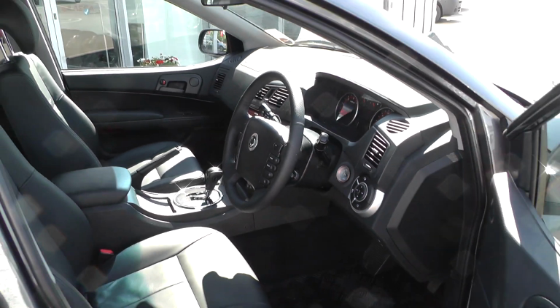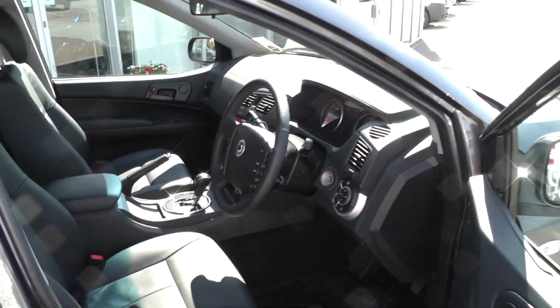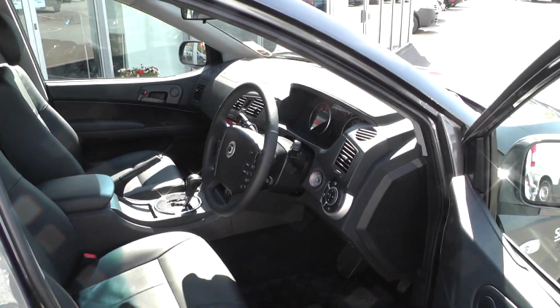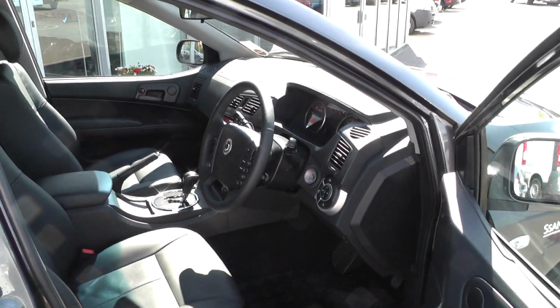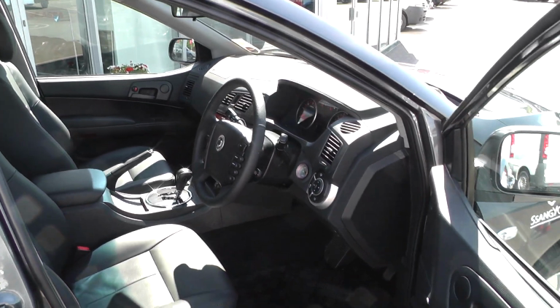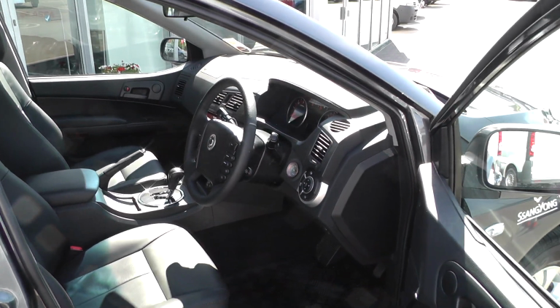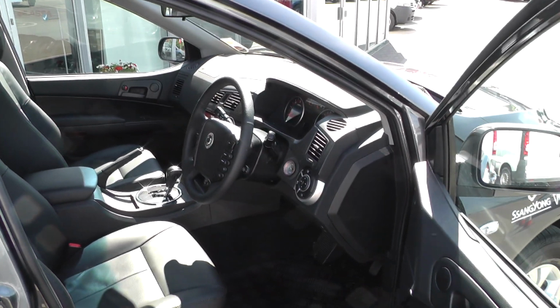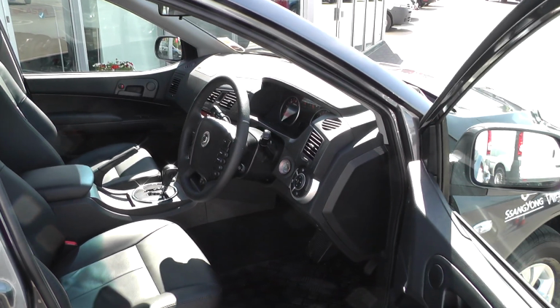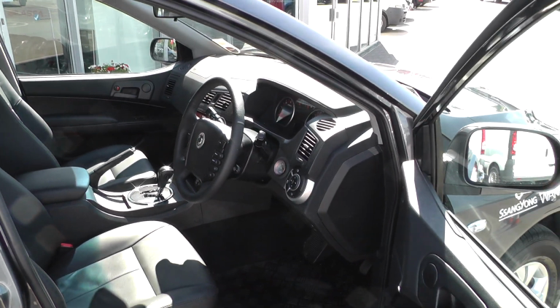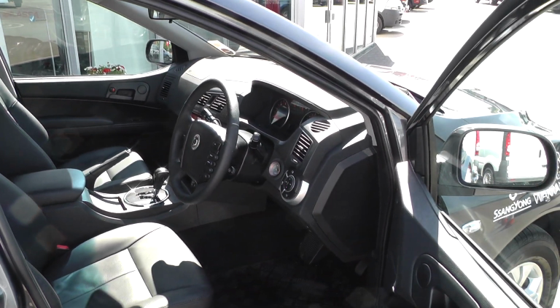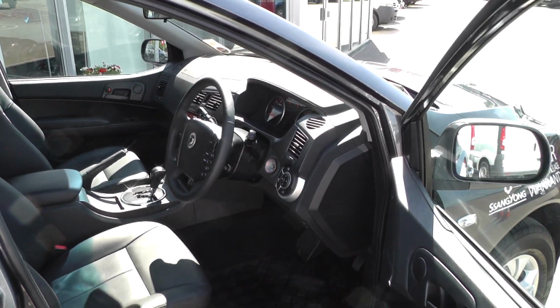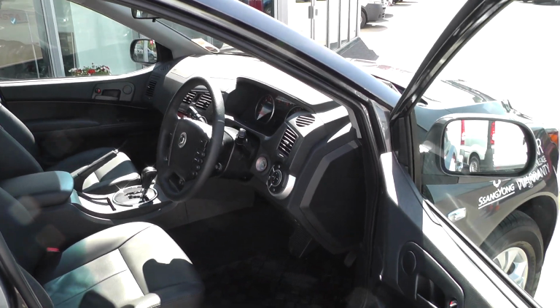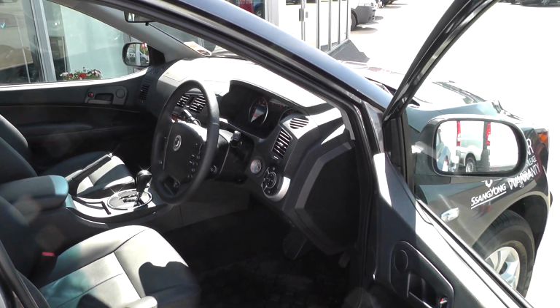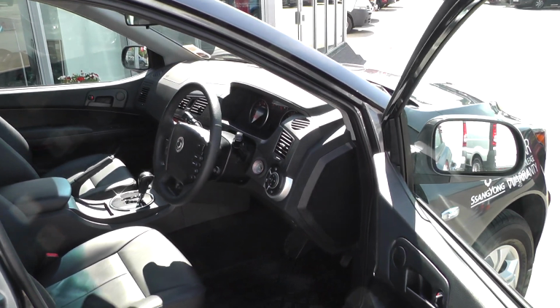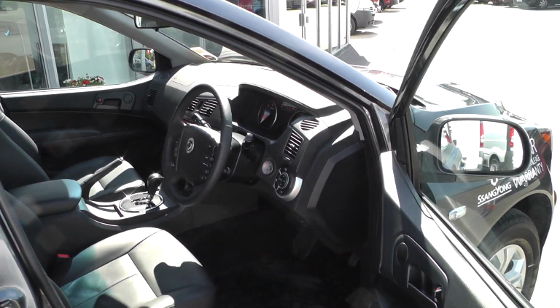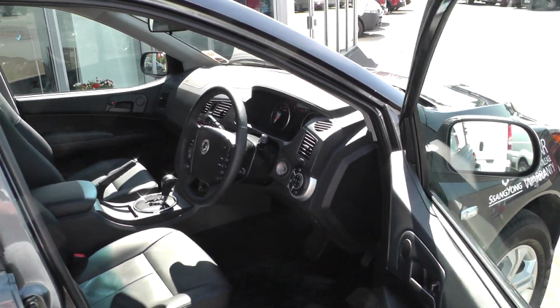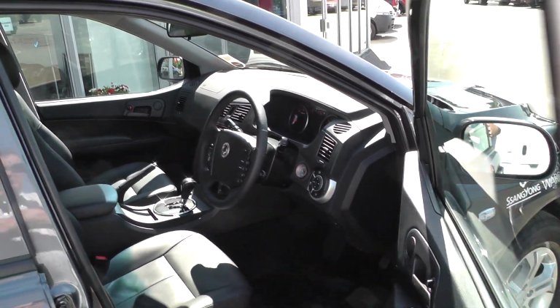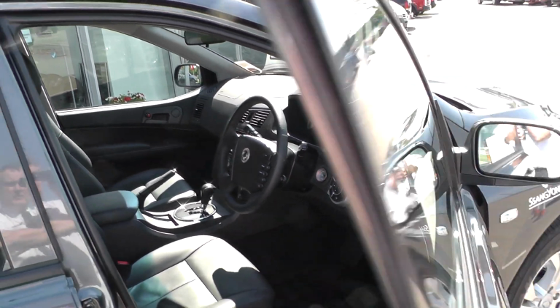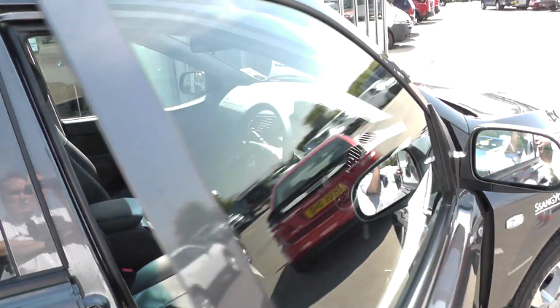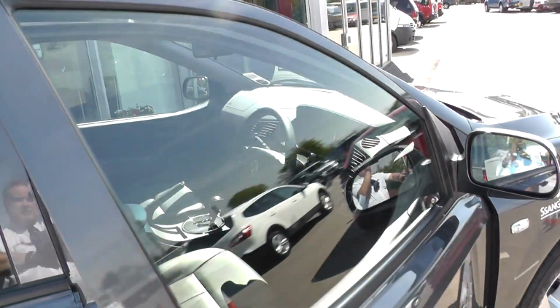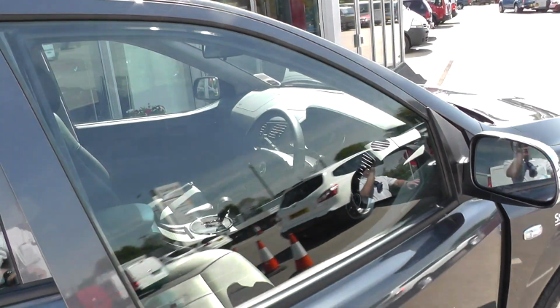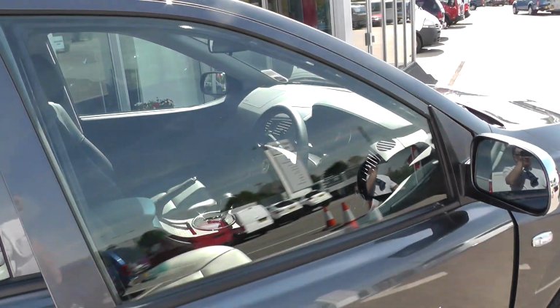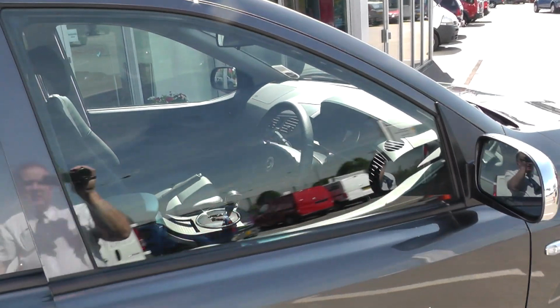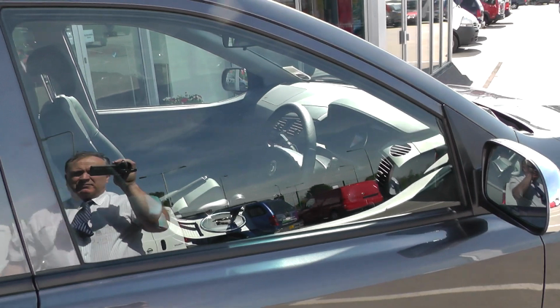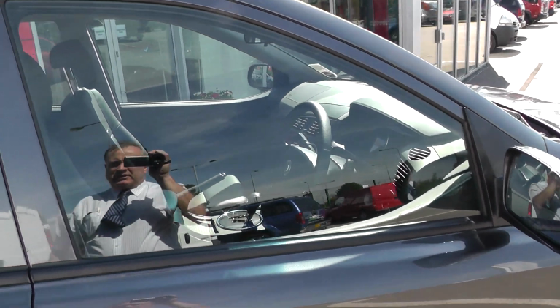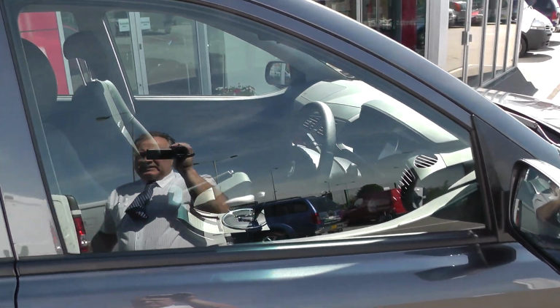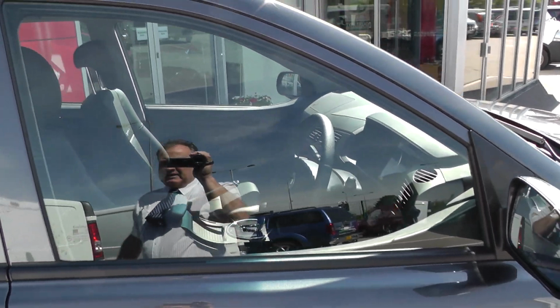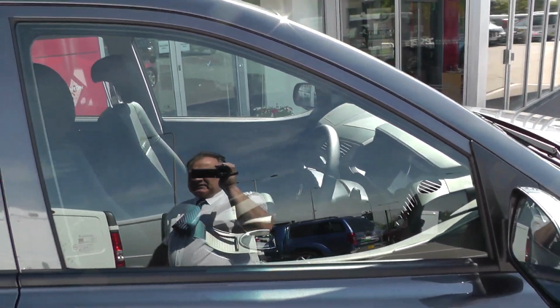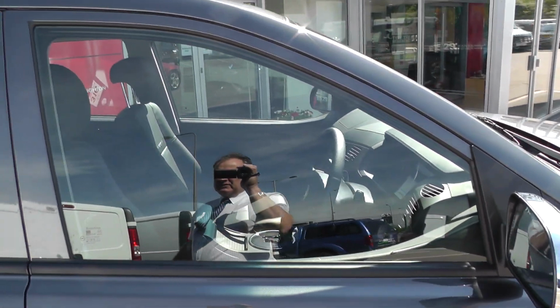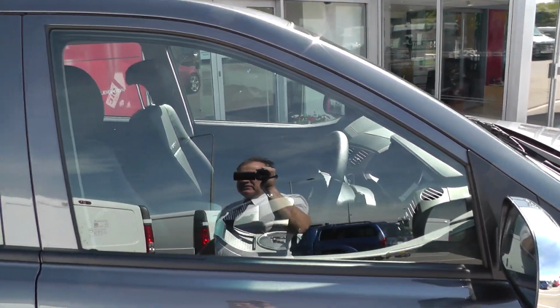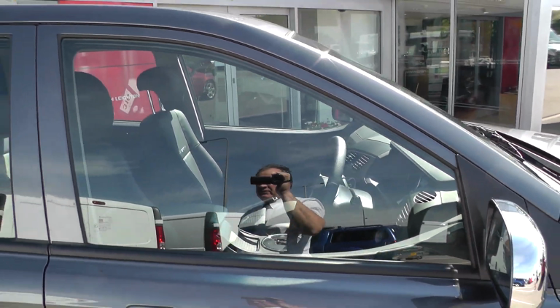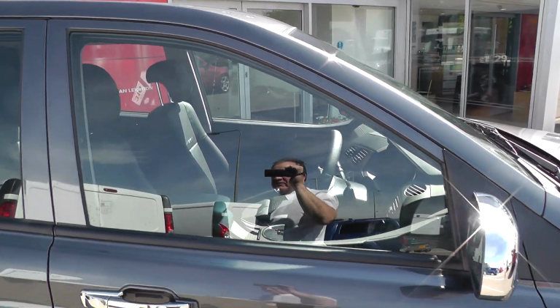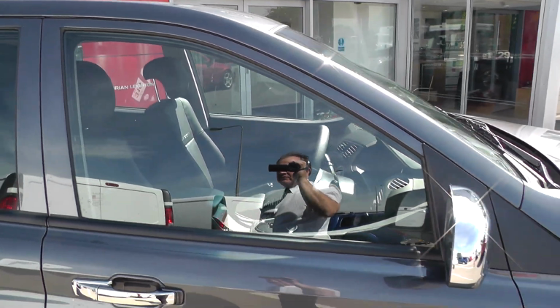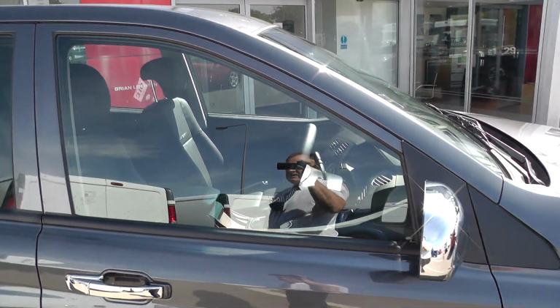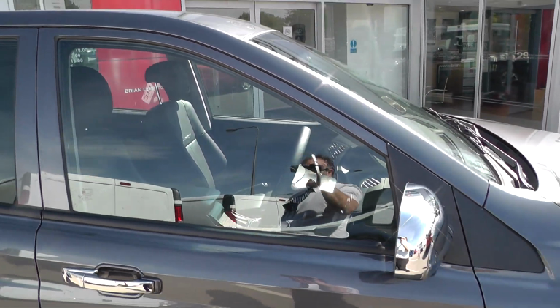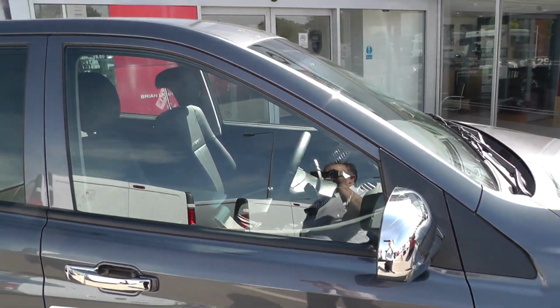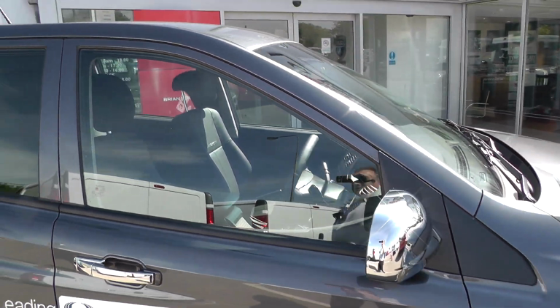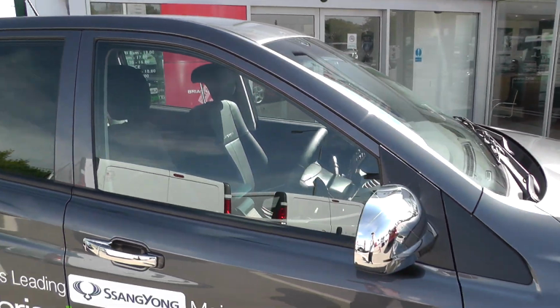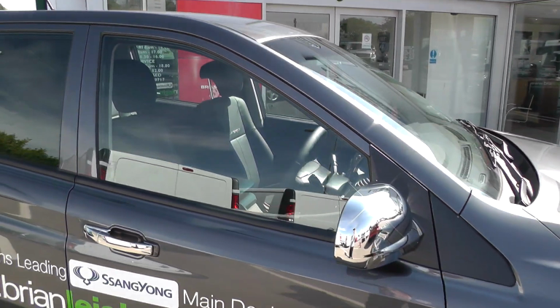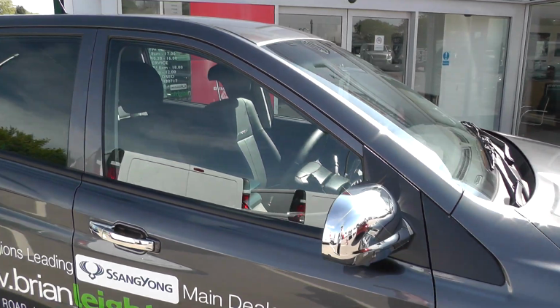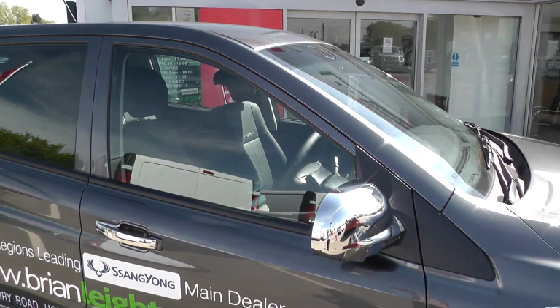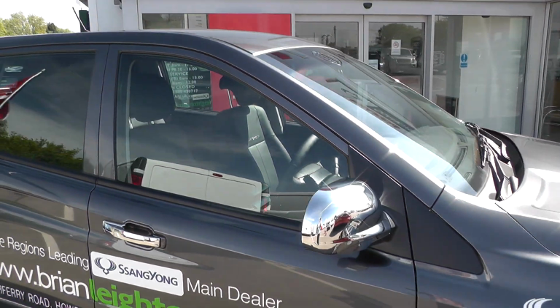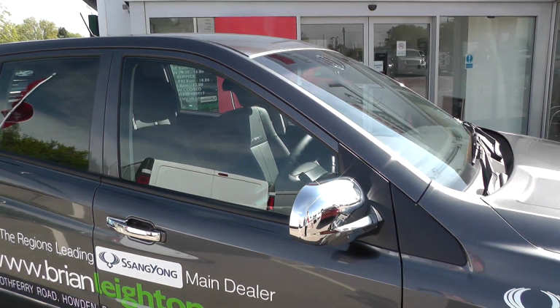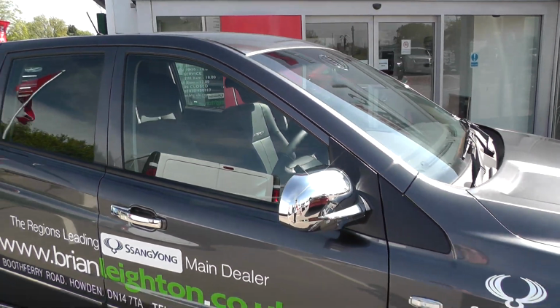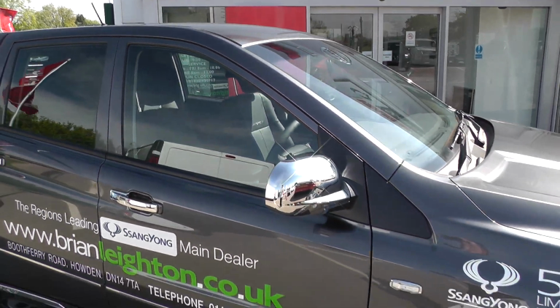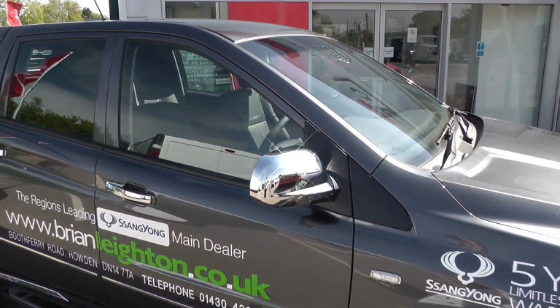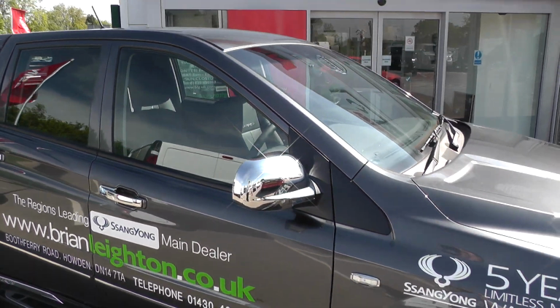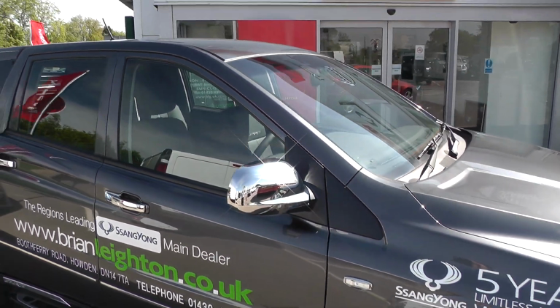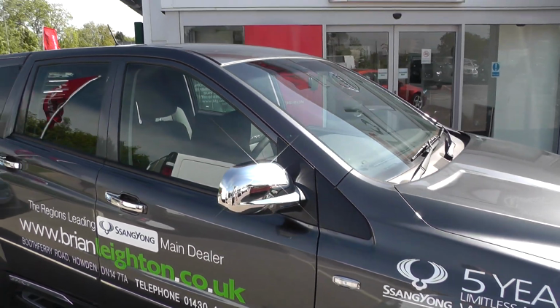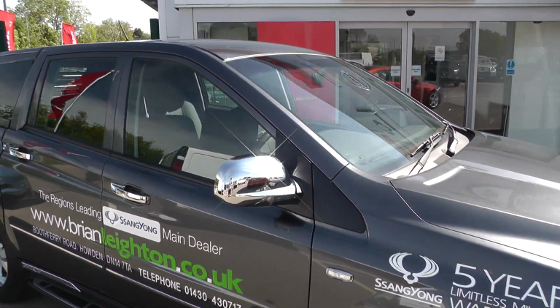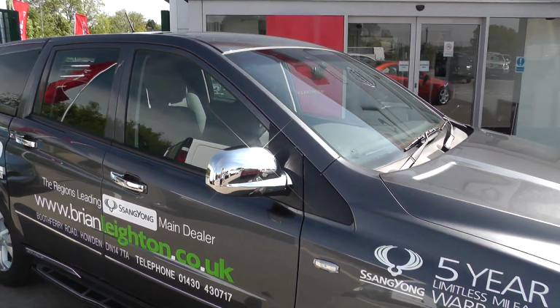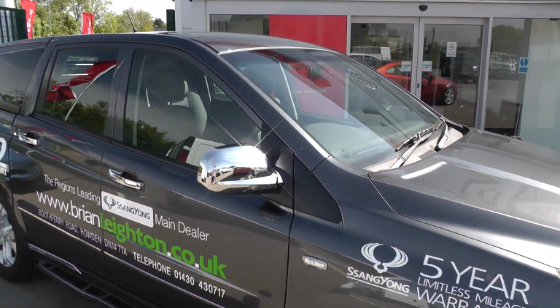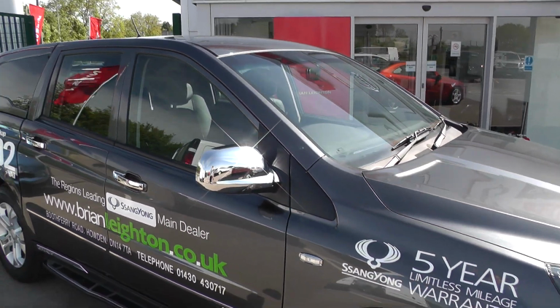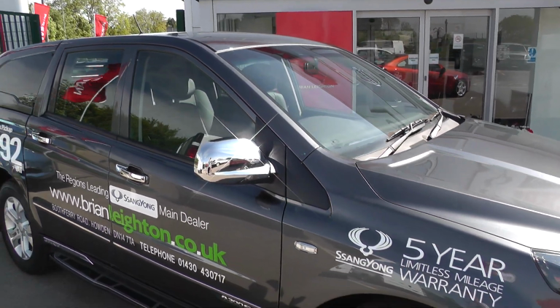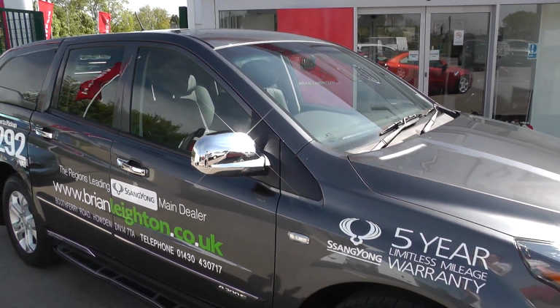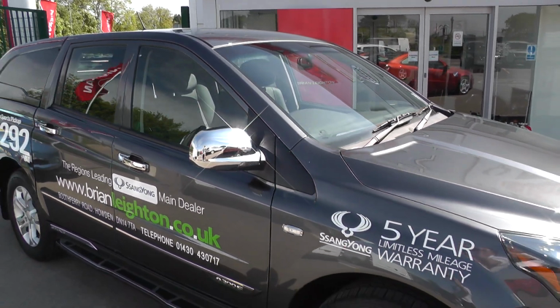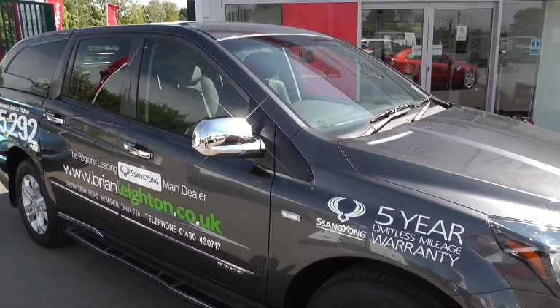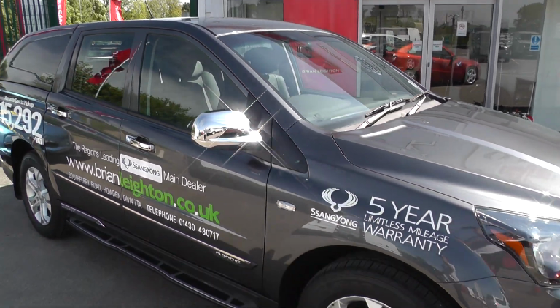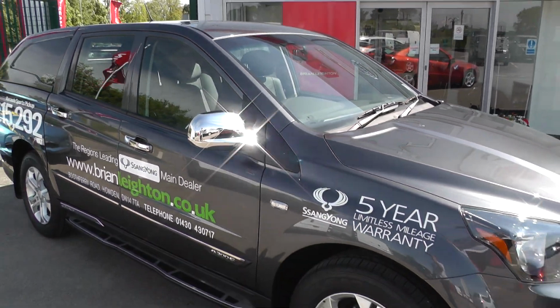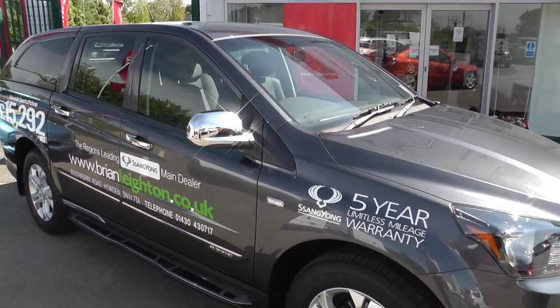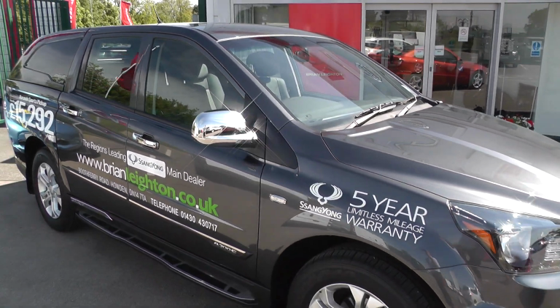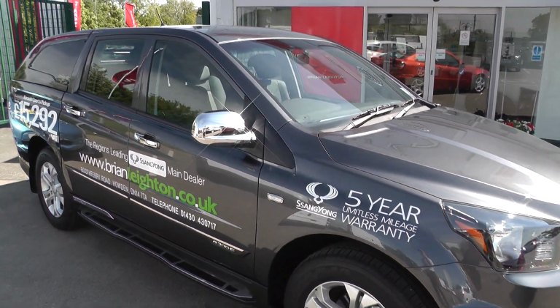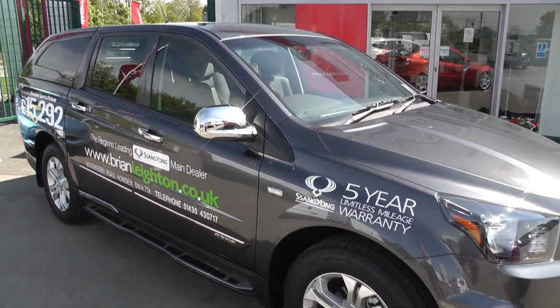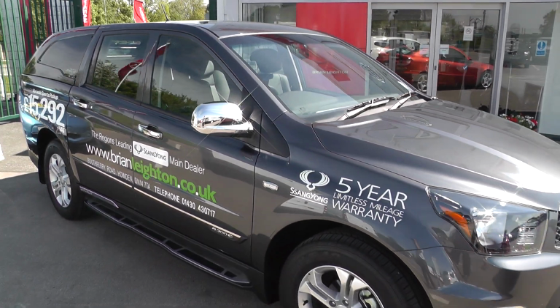This car is available to reserve online at www.brianlane.co.uk. If you choose to reserve this car online, you'll receive a £100 discount.